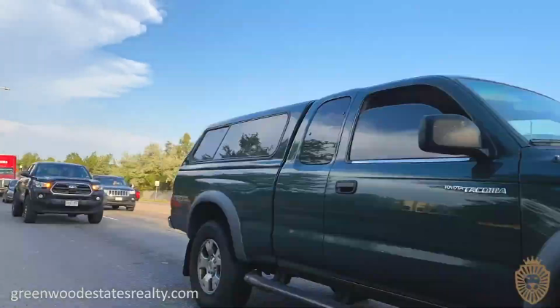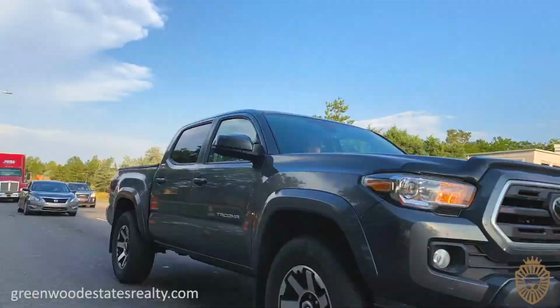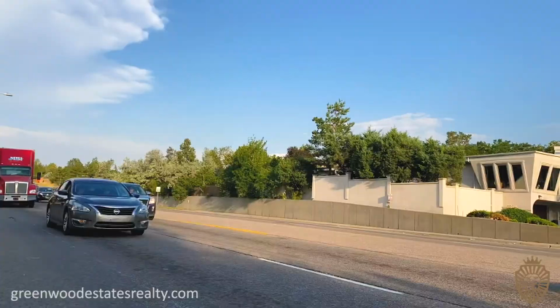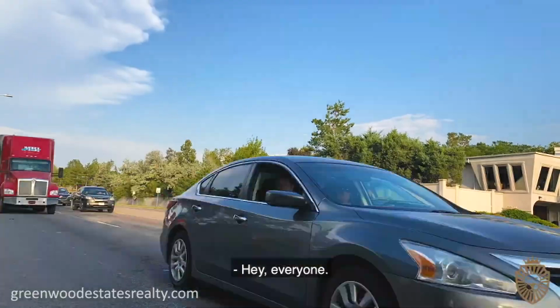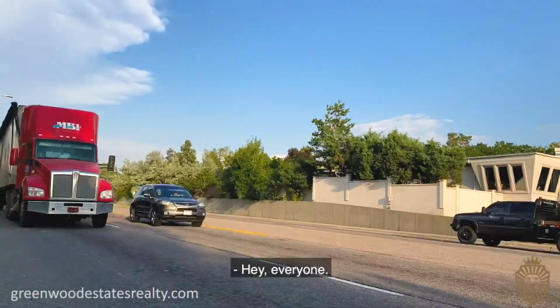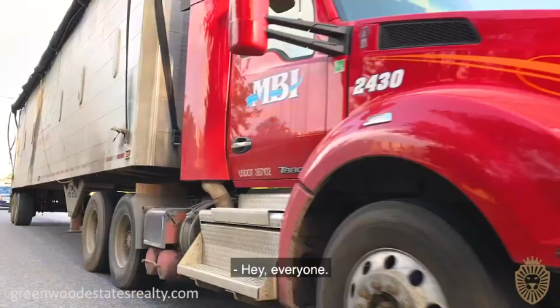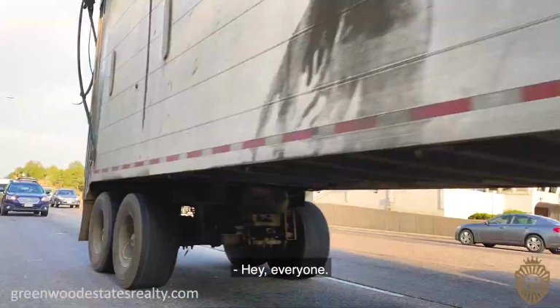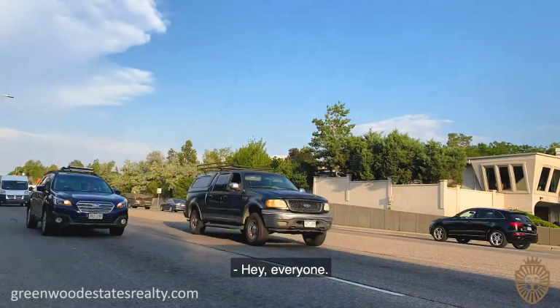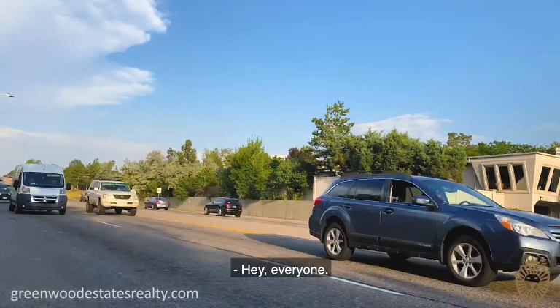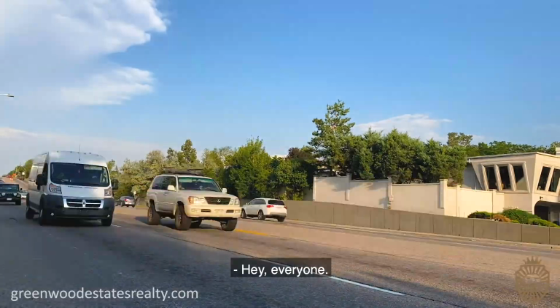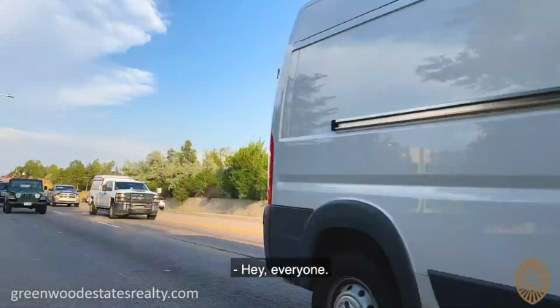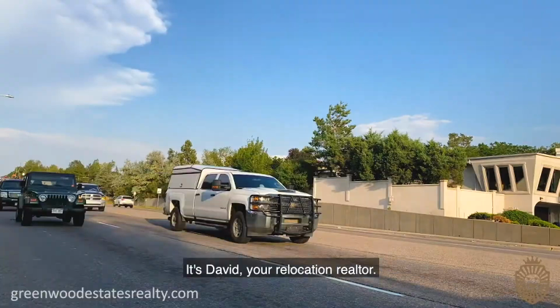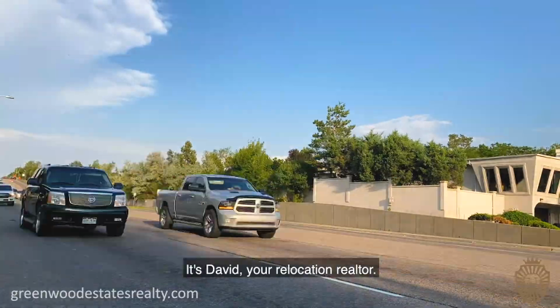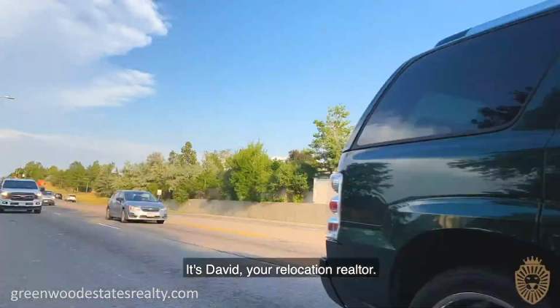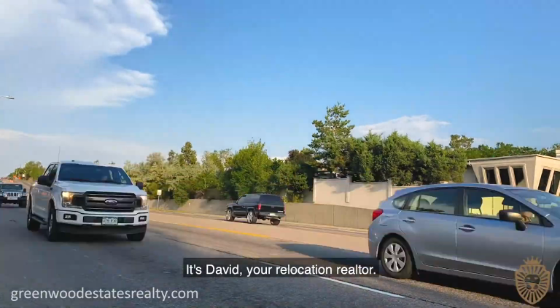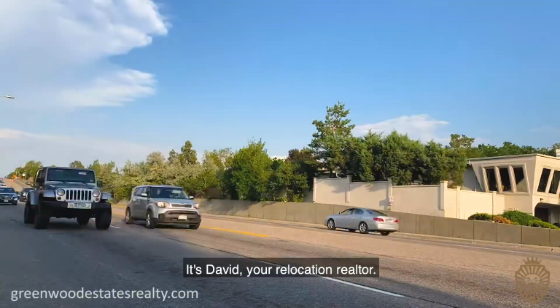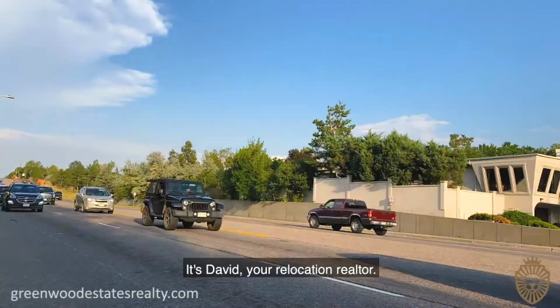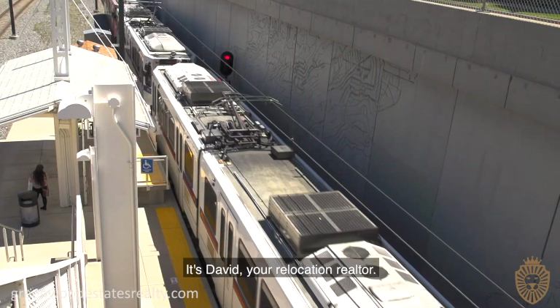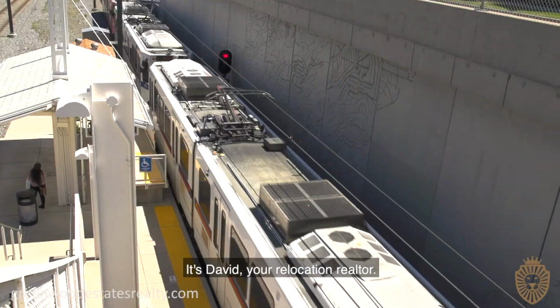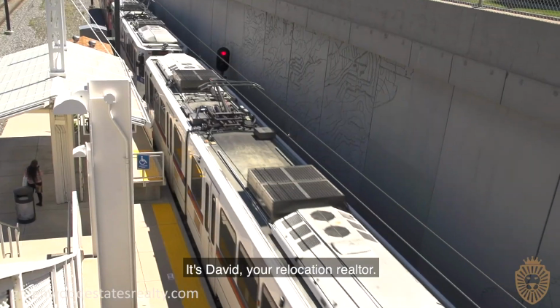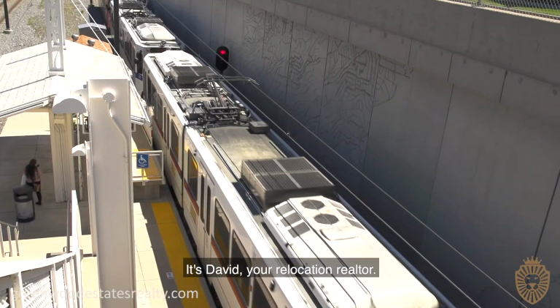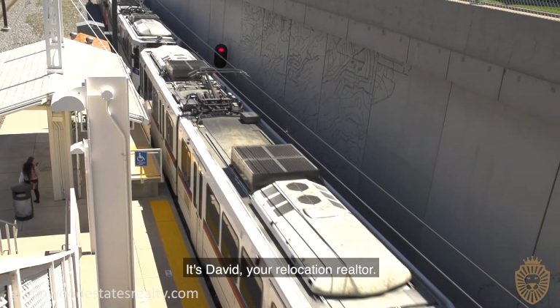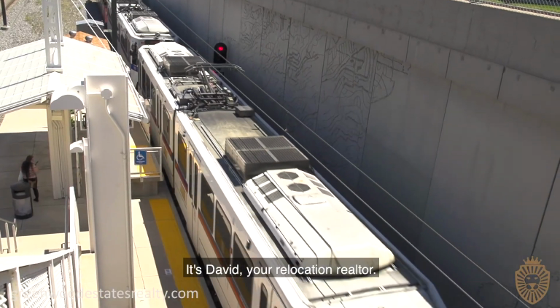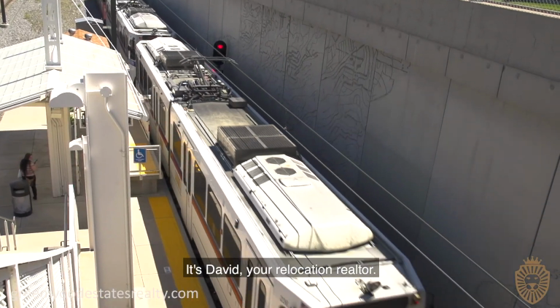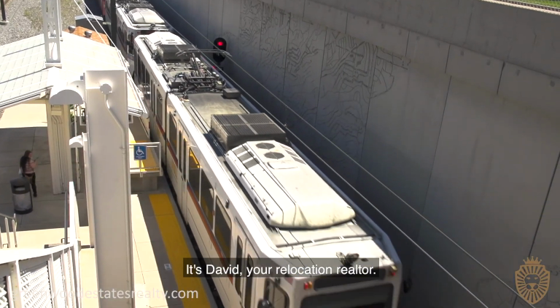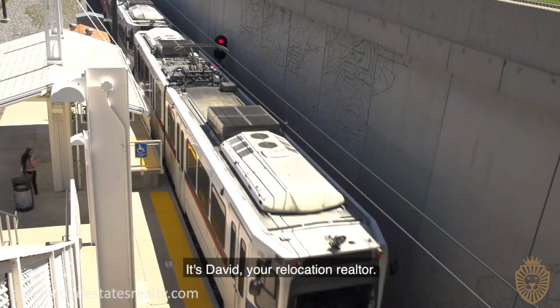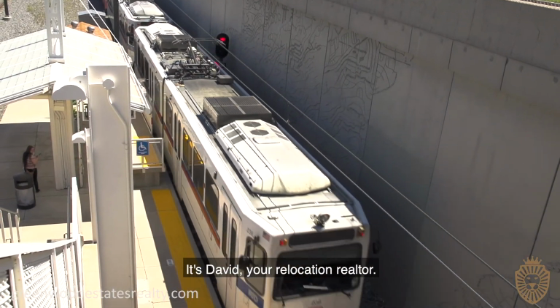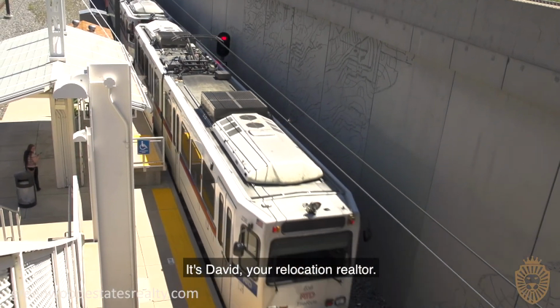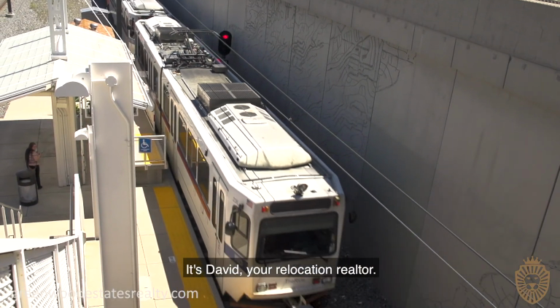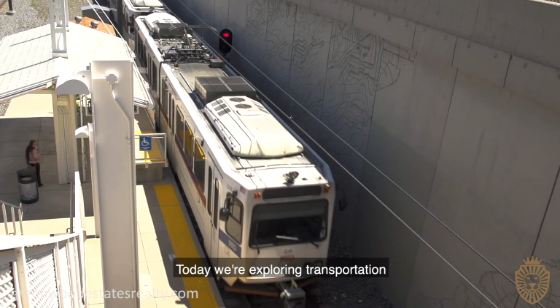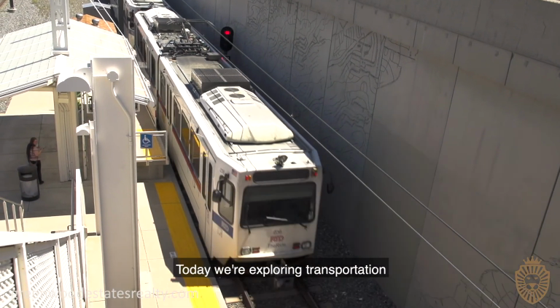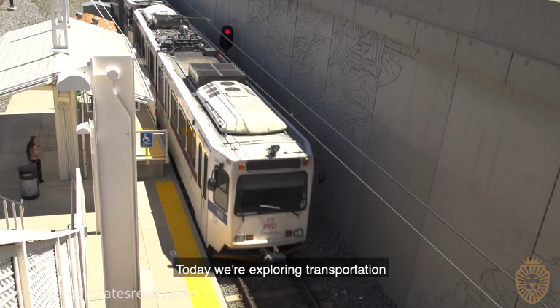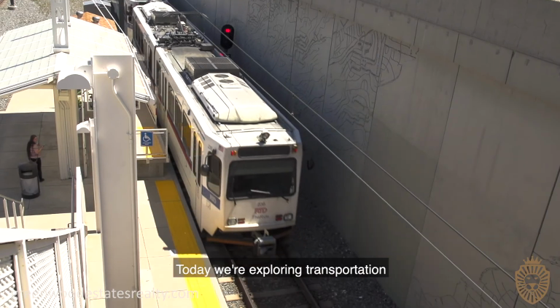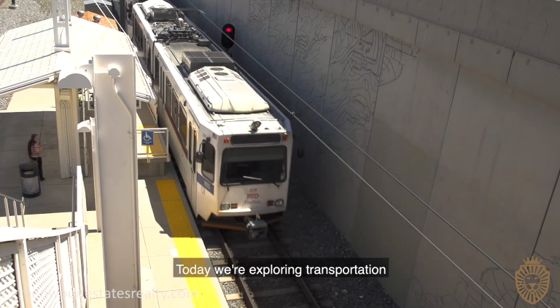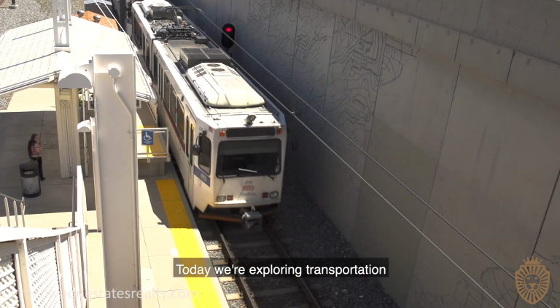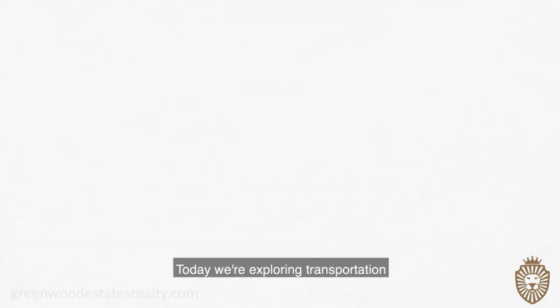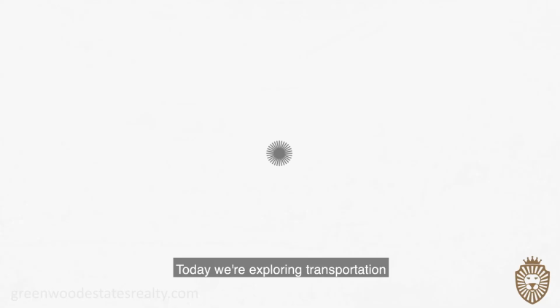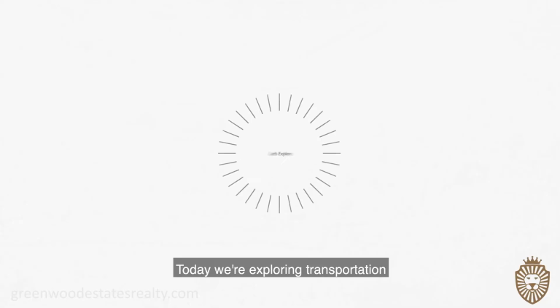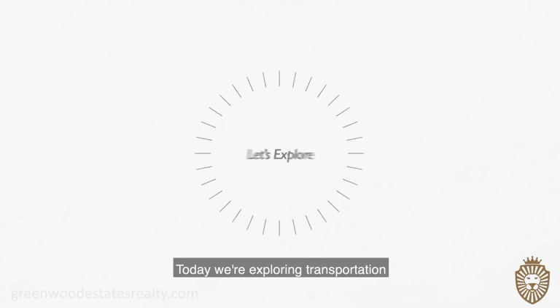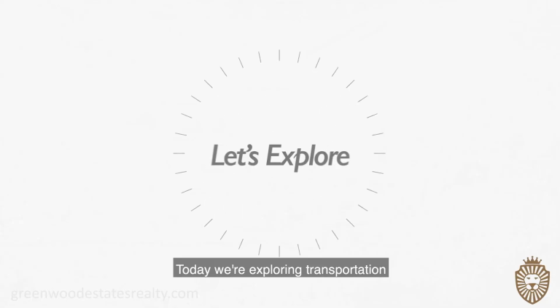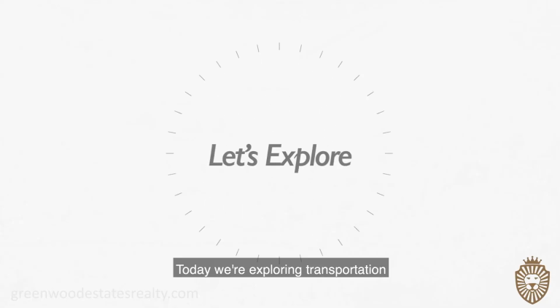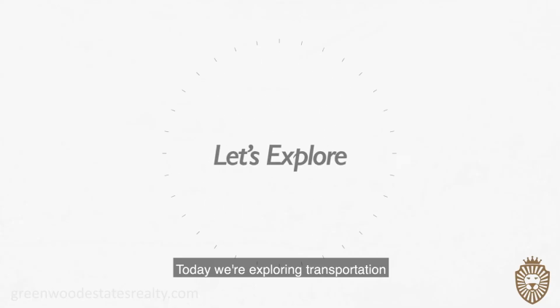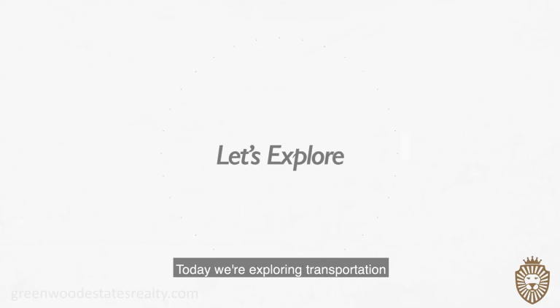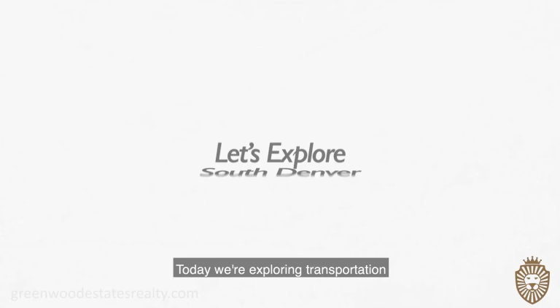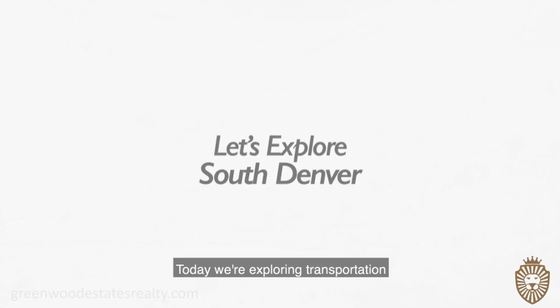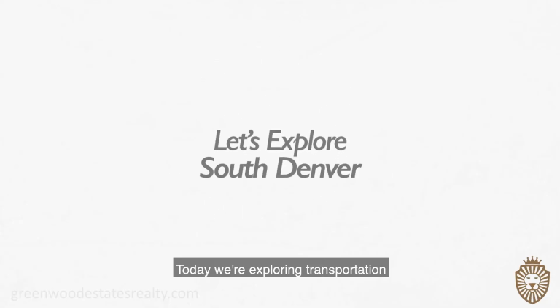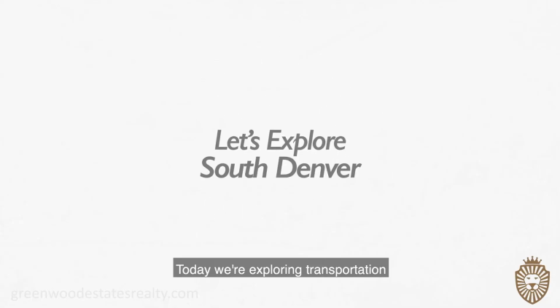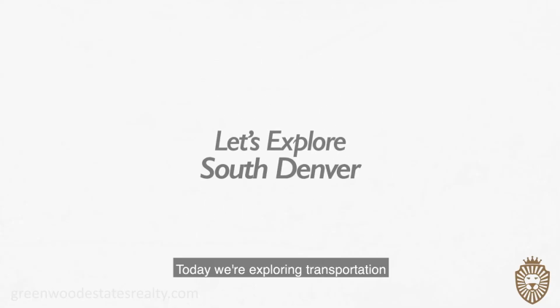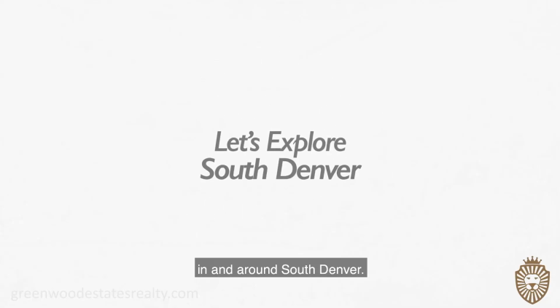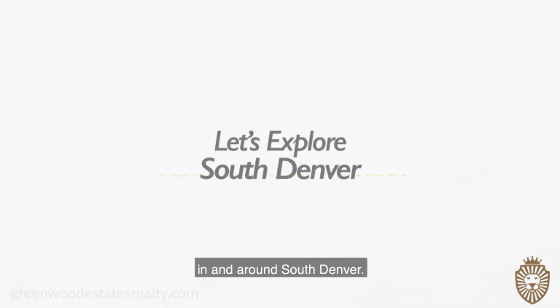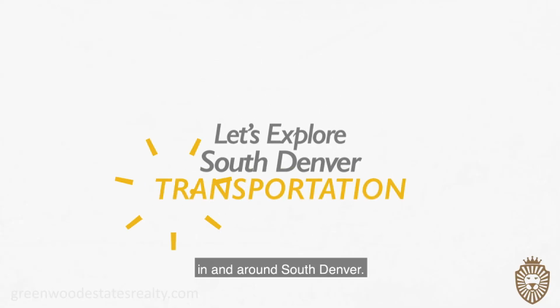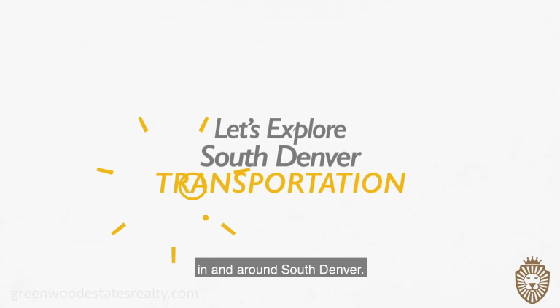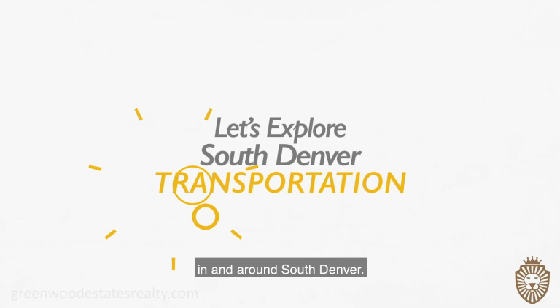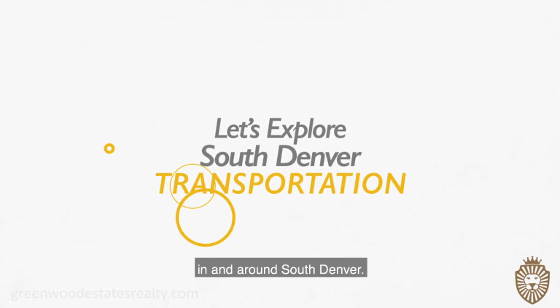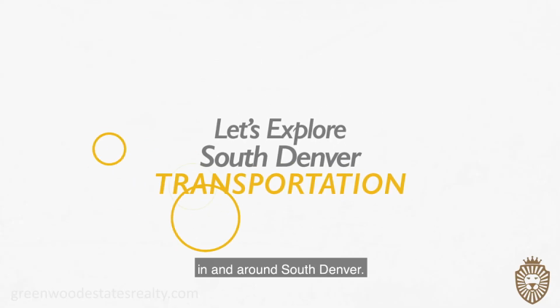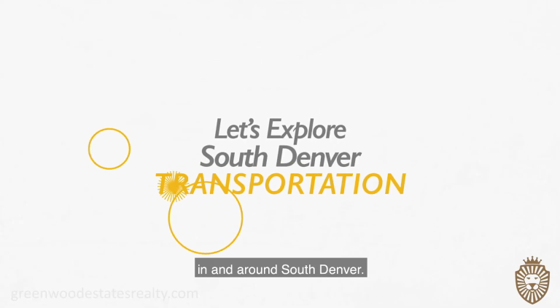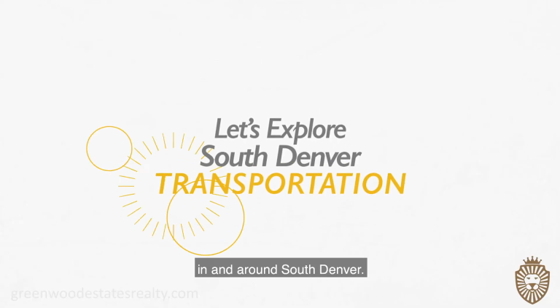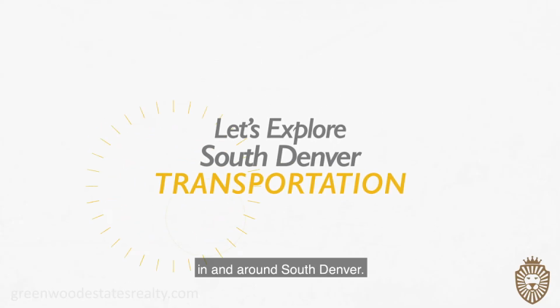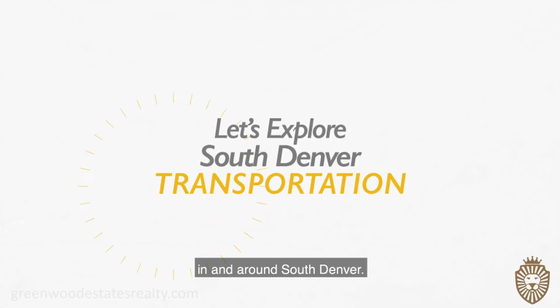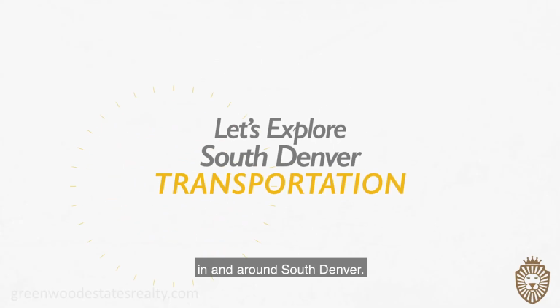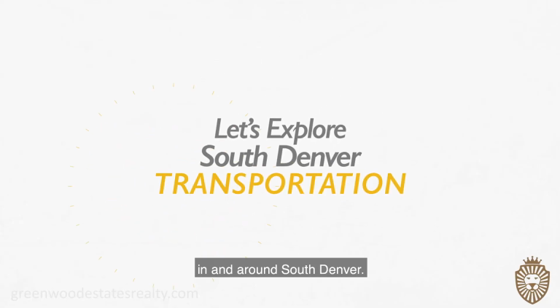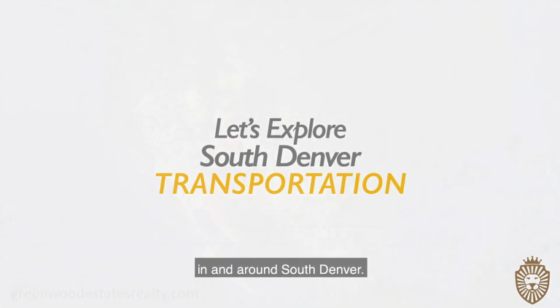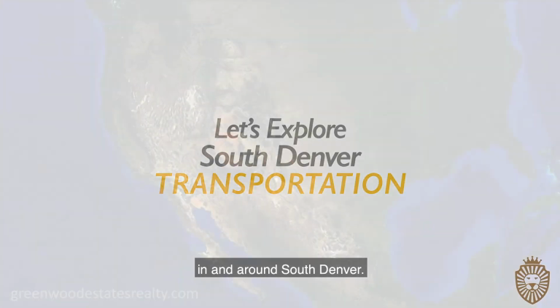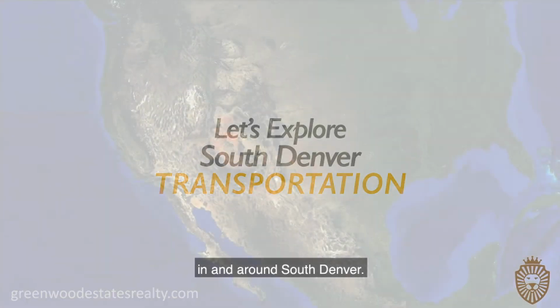Hey everyone, it's David your Relocation Realtor. Today we're exploring transportation in and around South Denver.